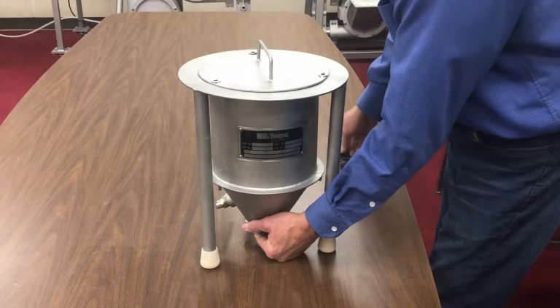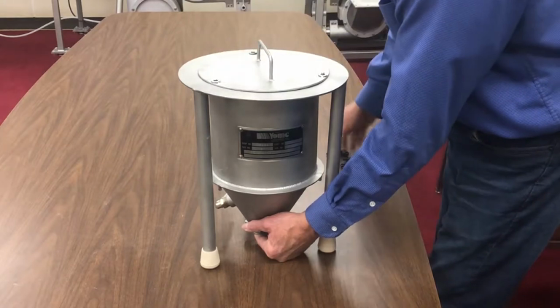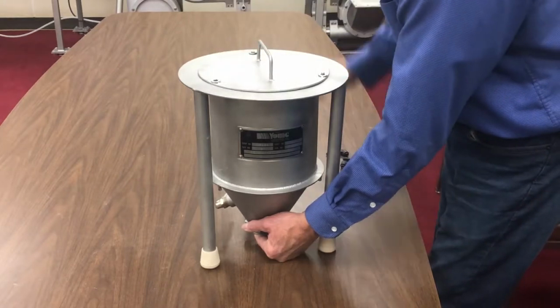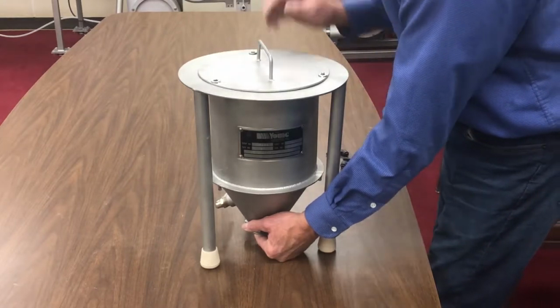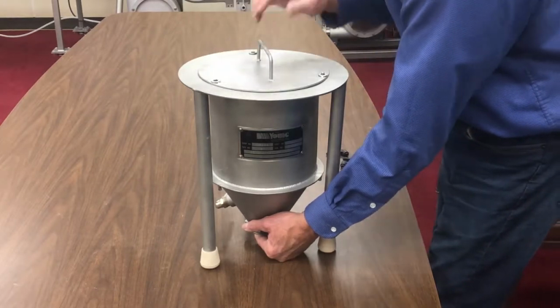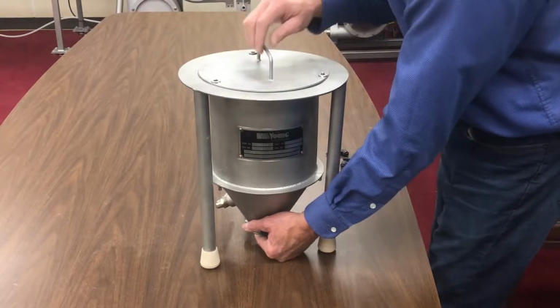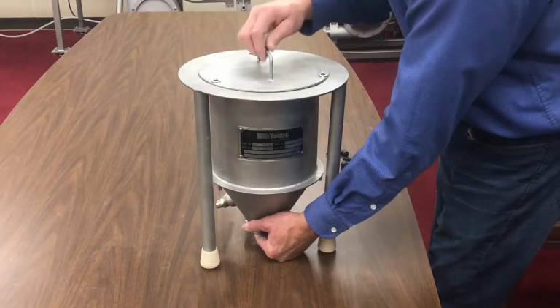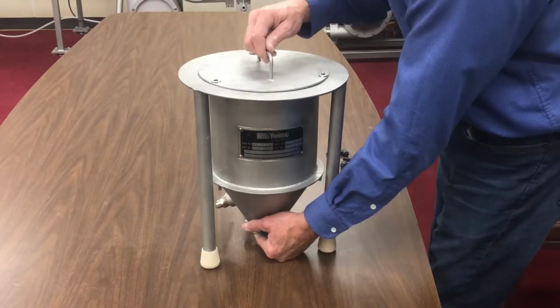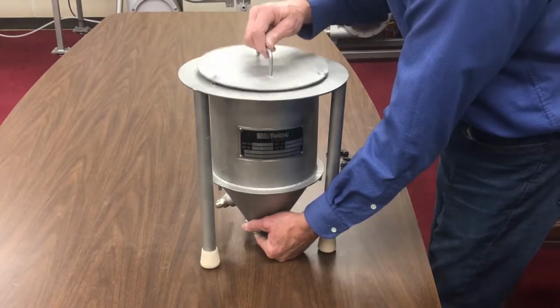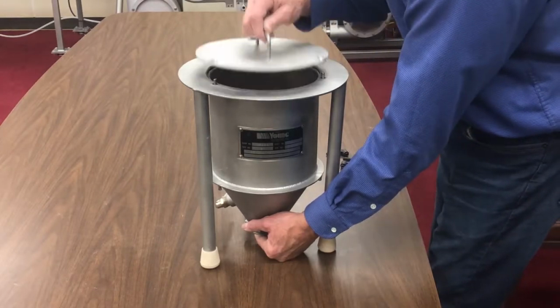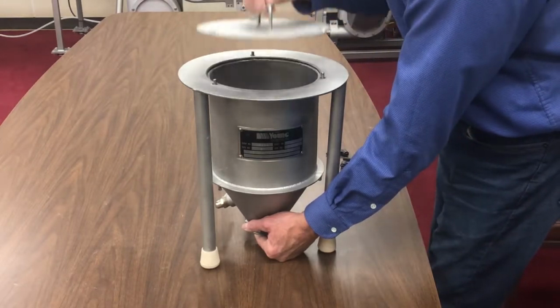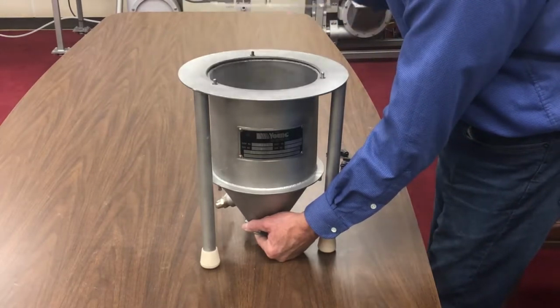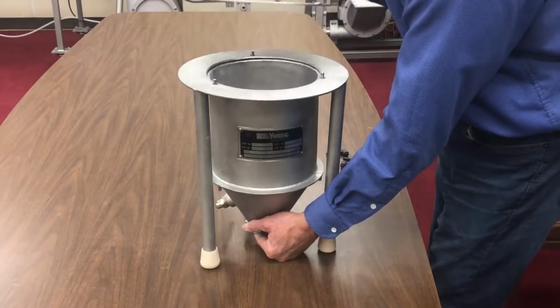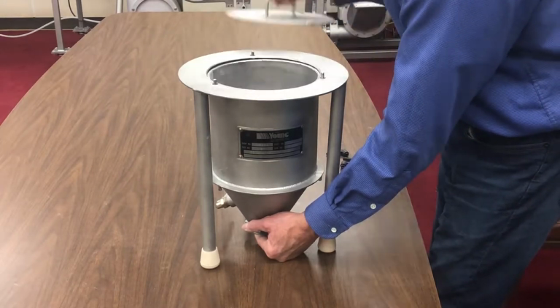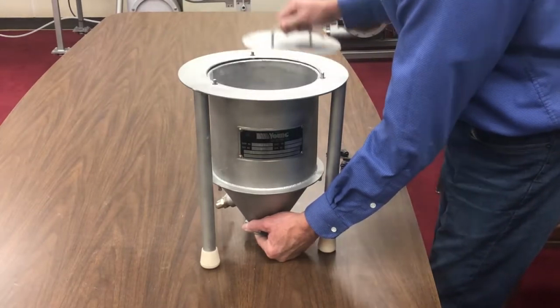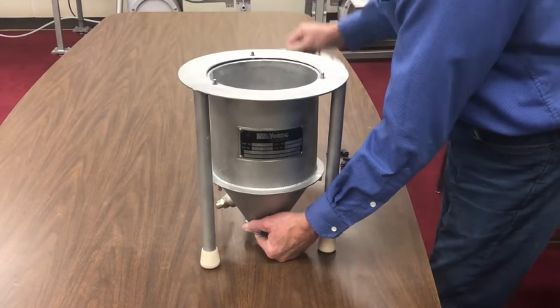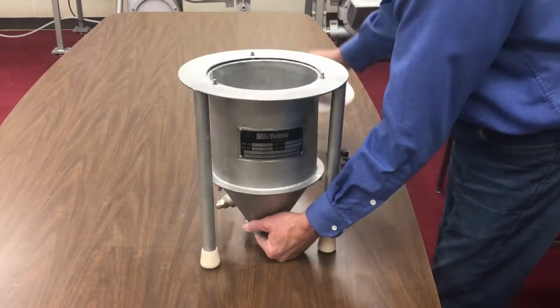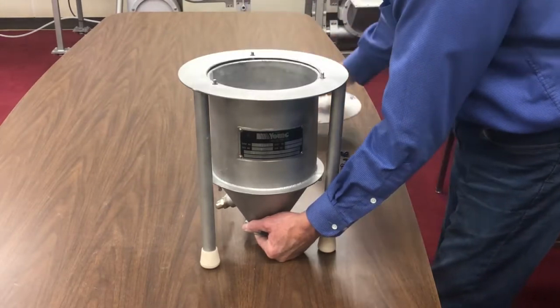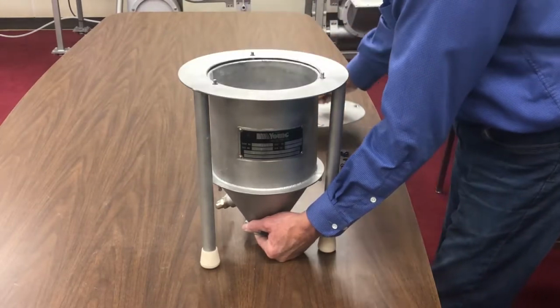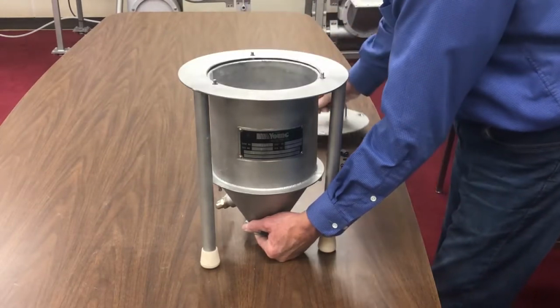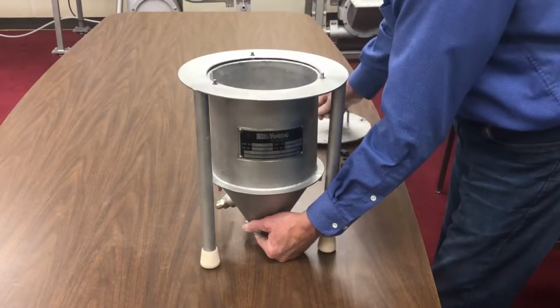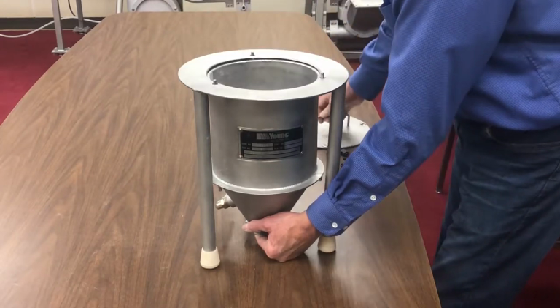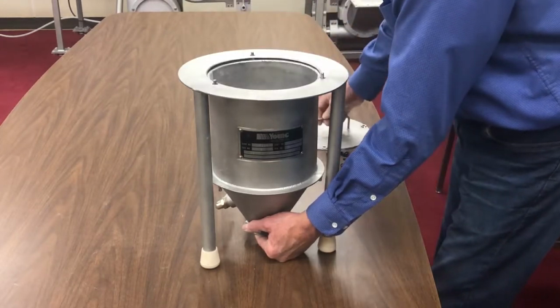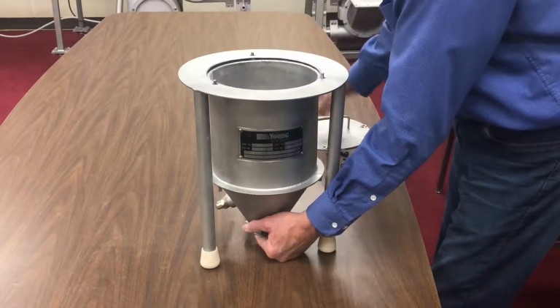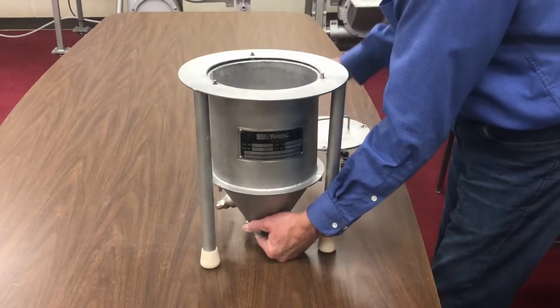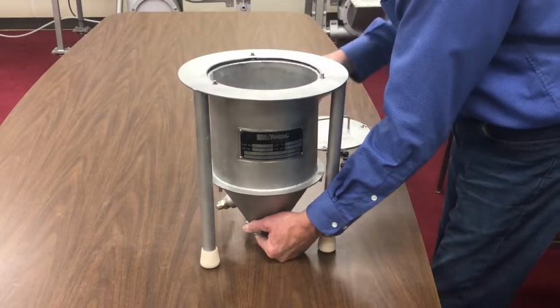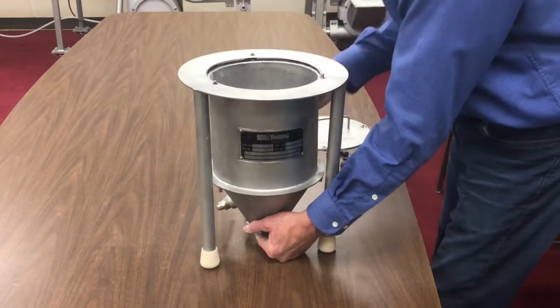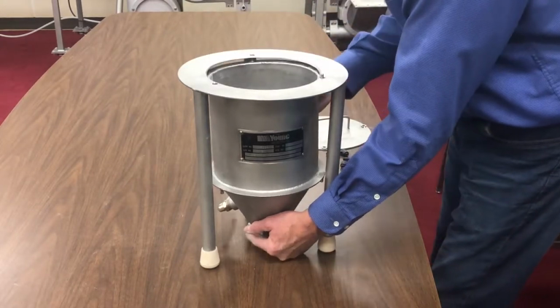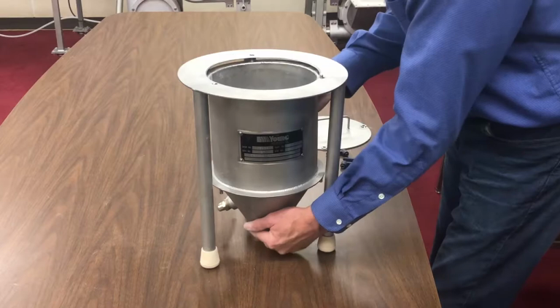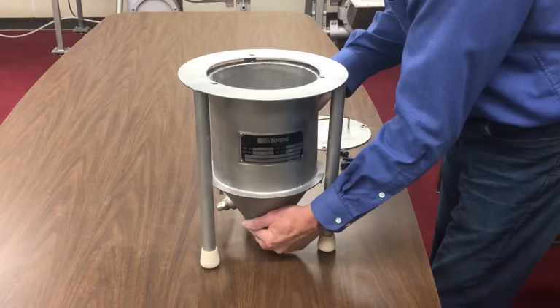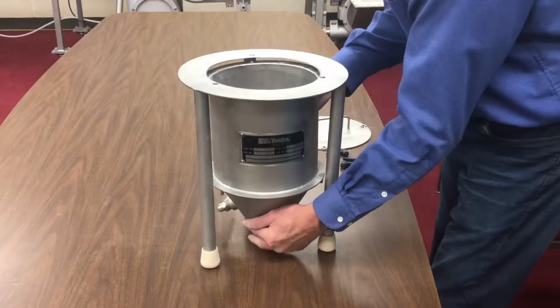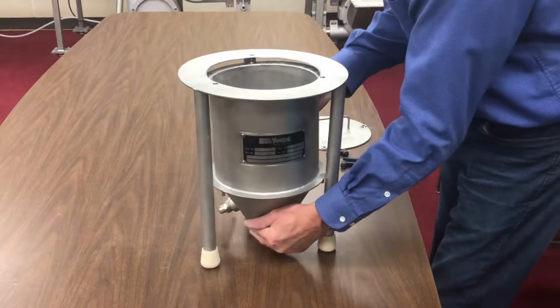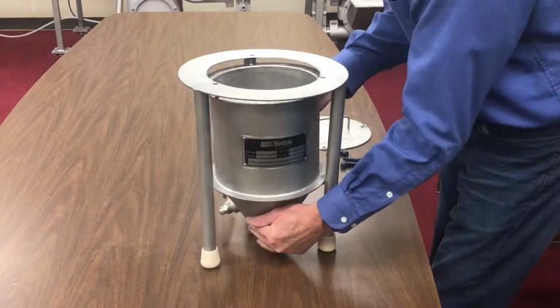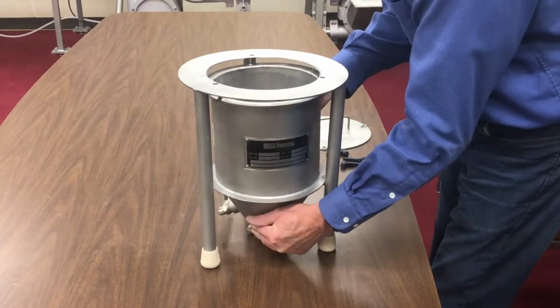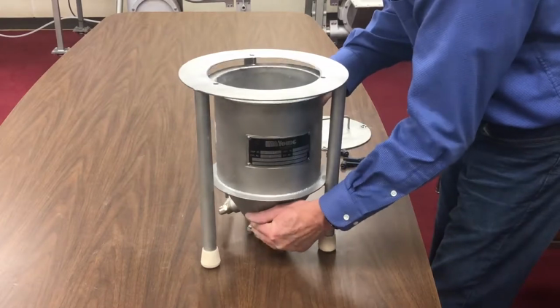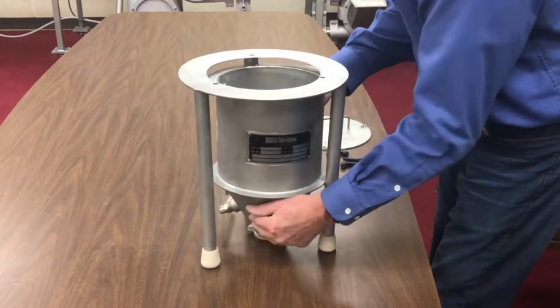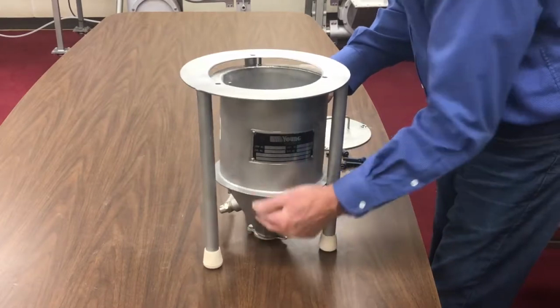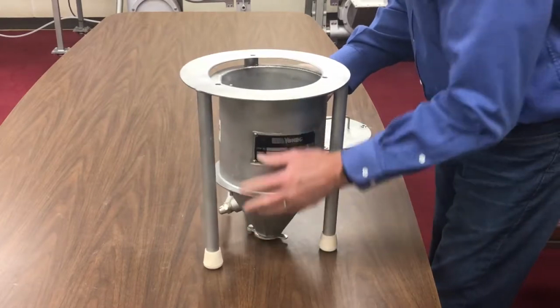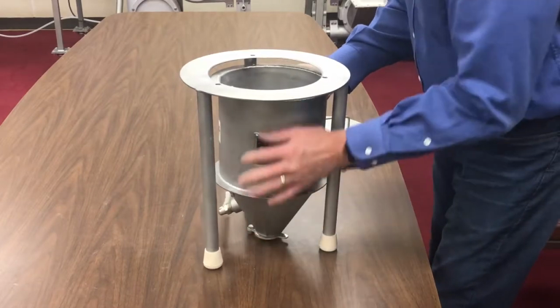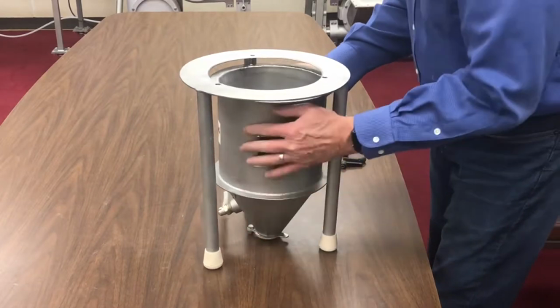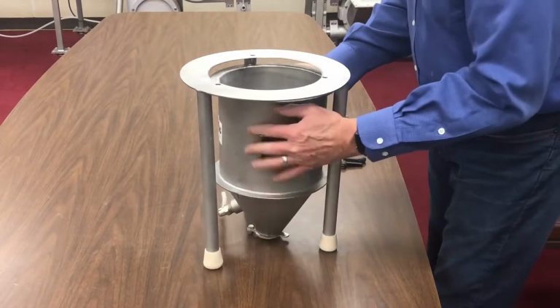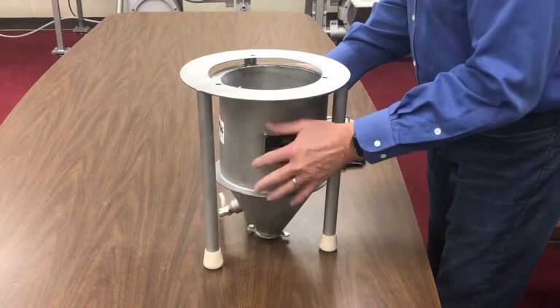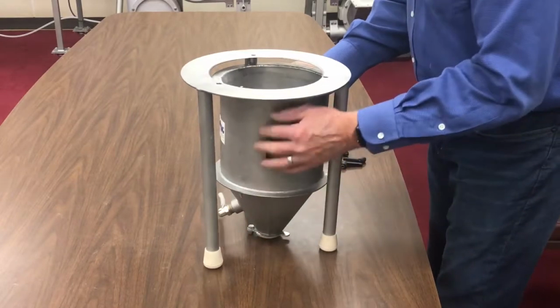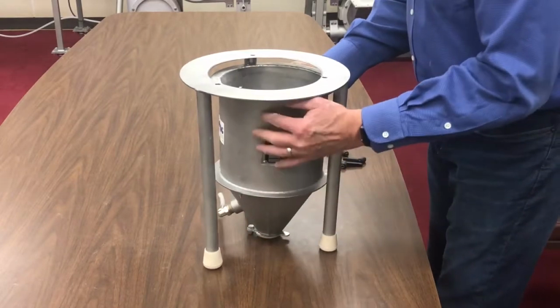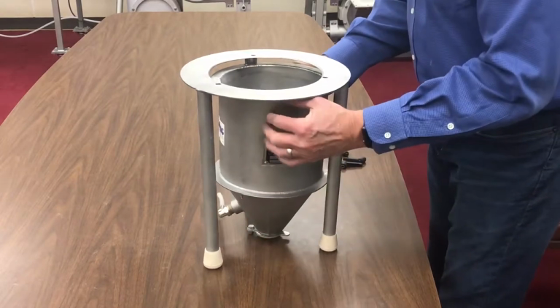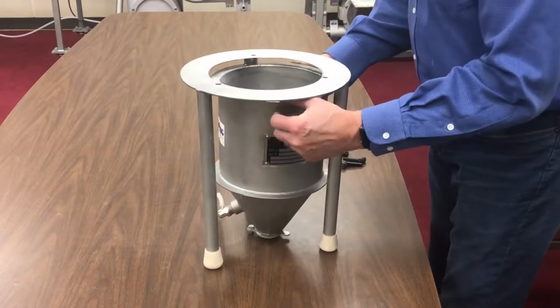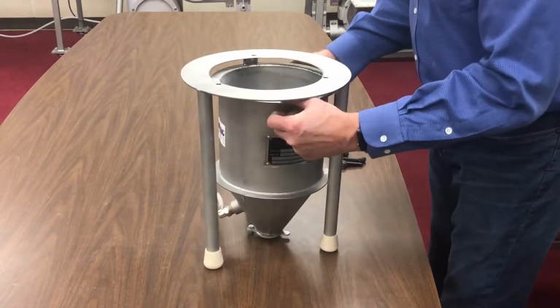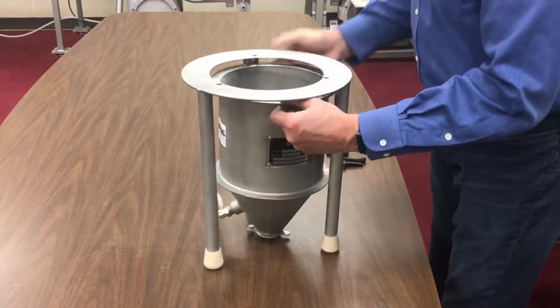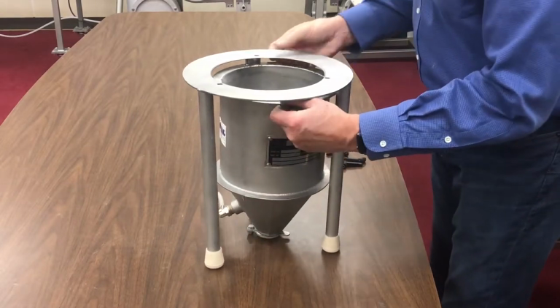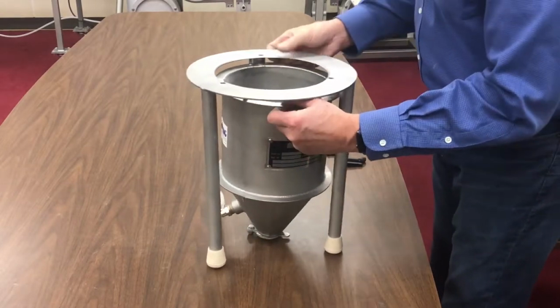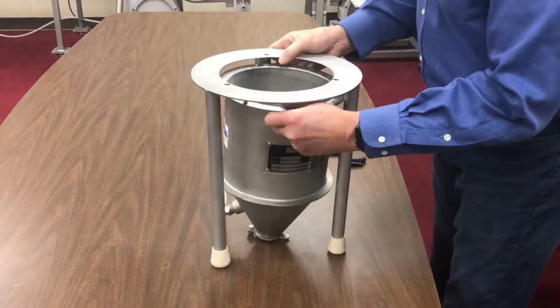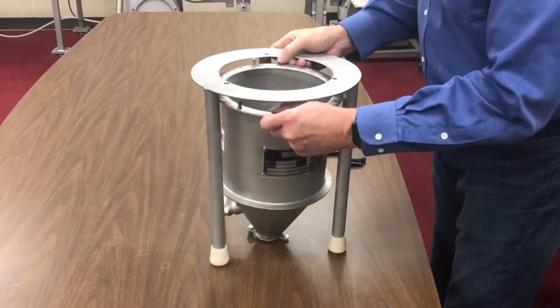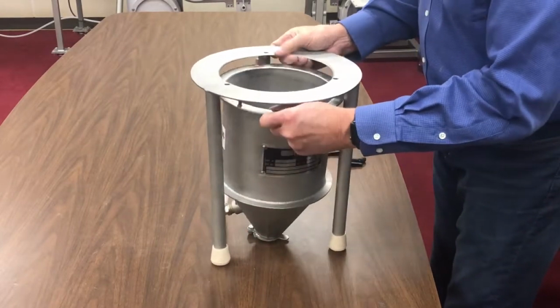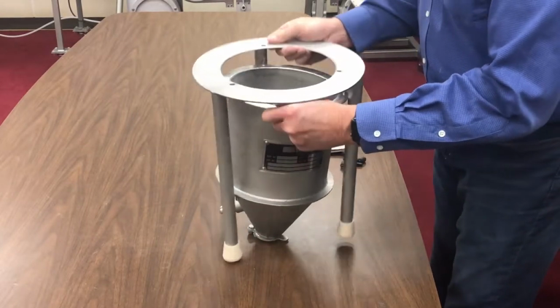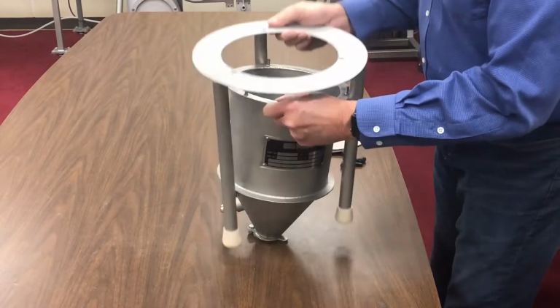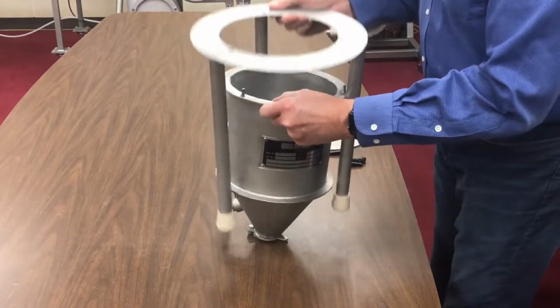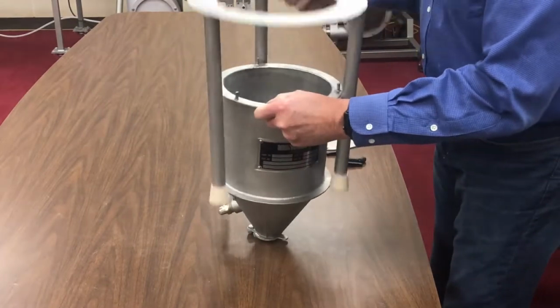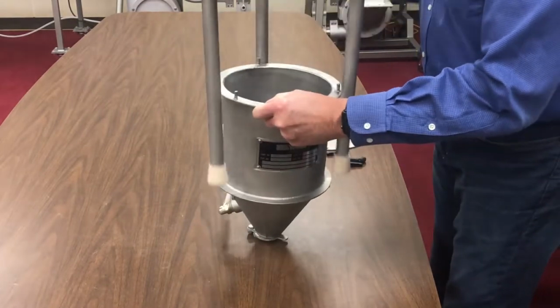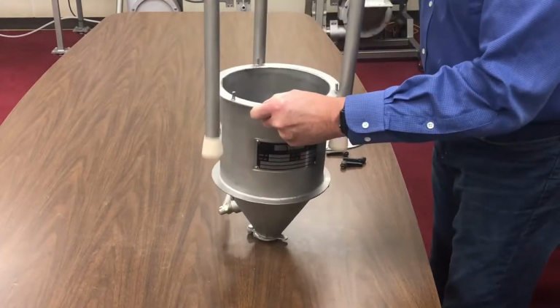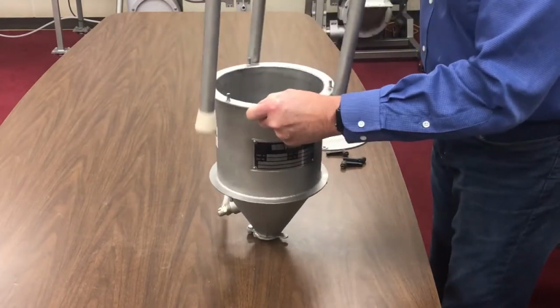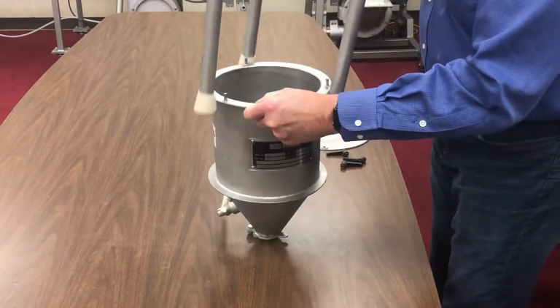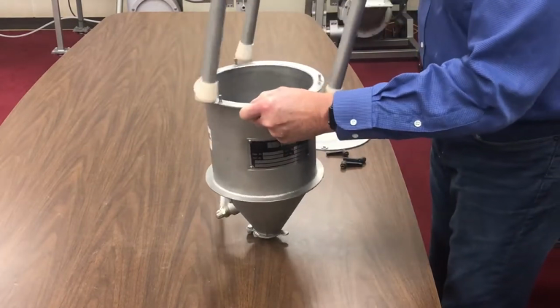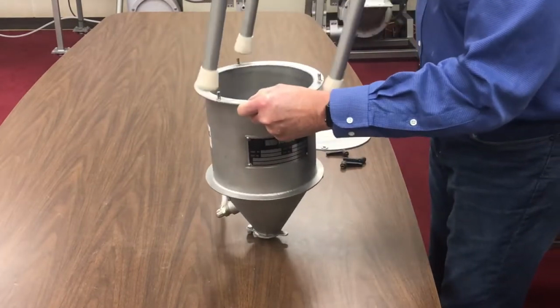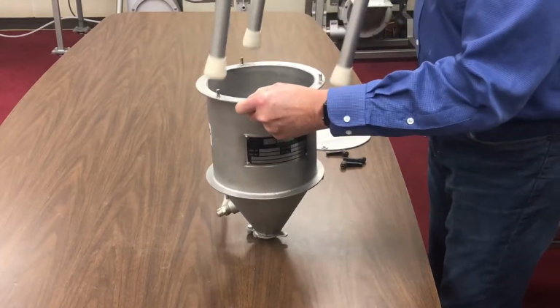Then remove the legs from the hopper top. Next, remove the cover from the hopper and place the hopper on top of the leg assembly.